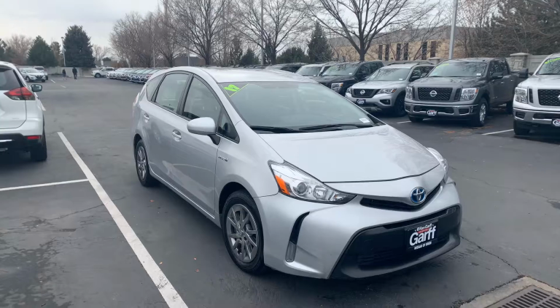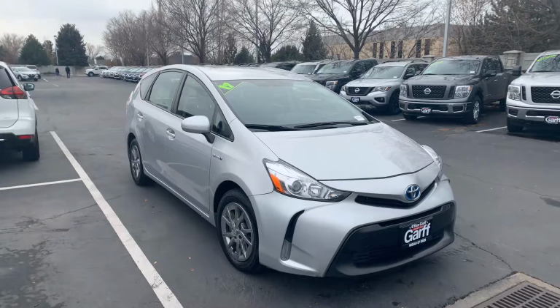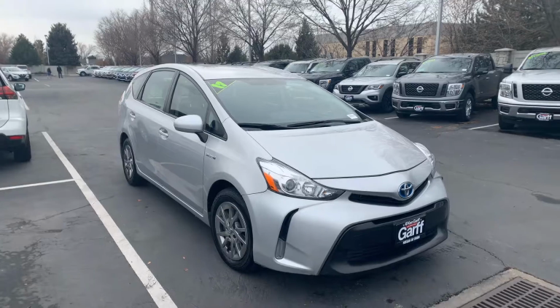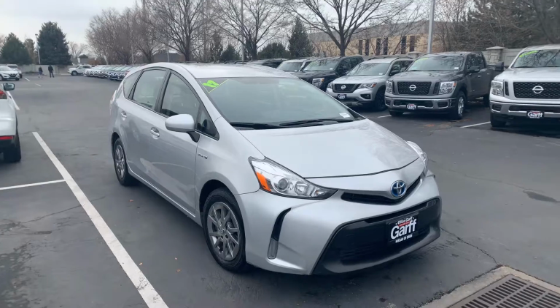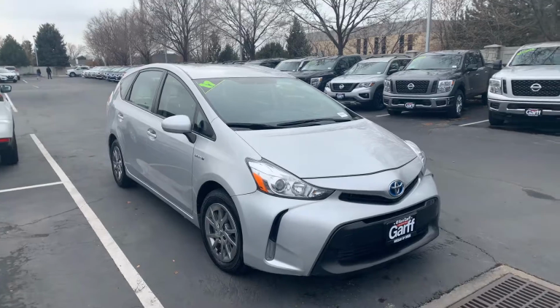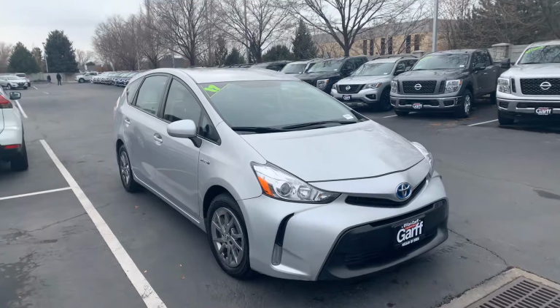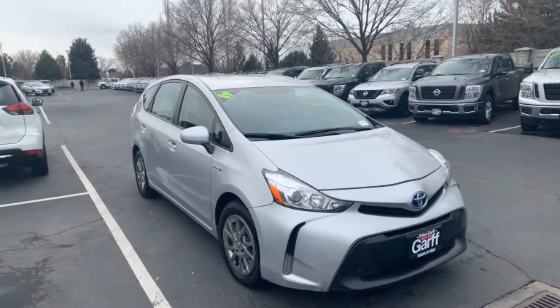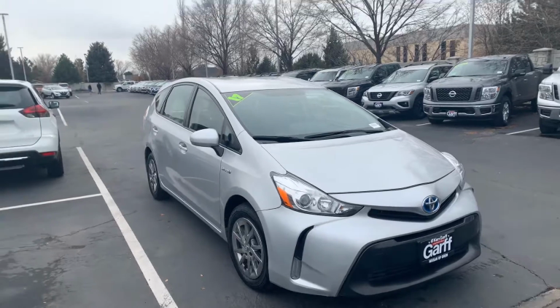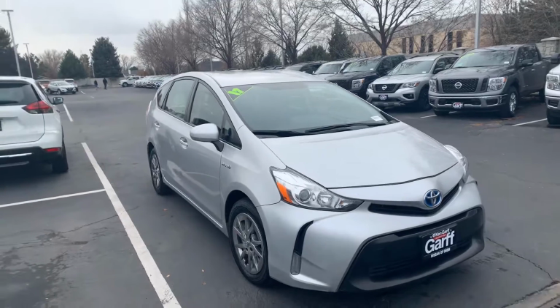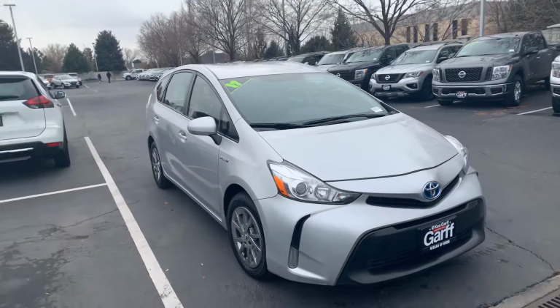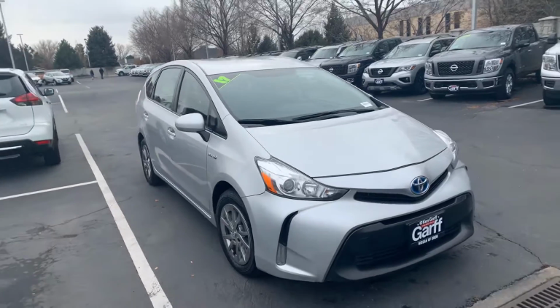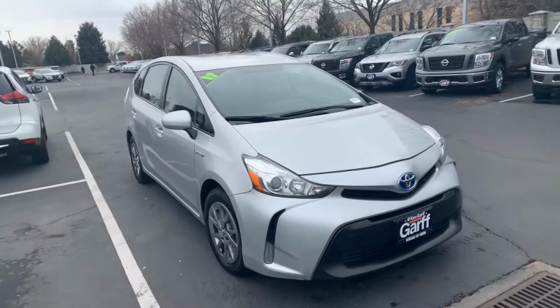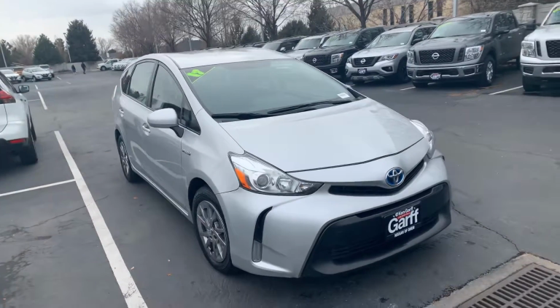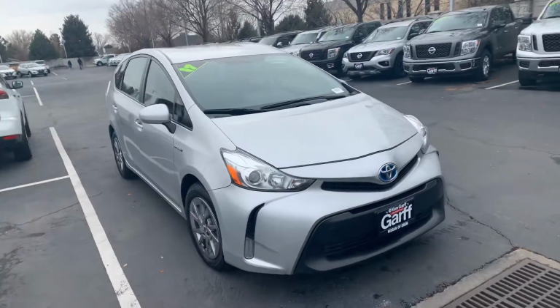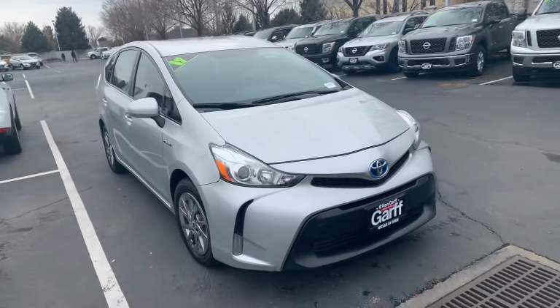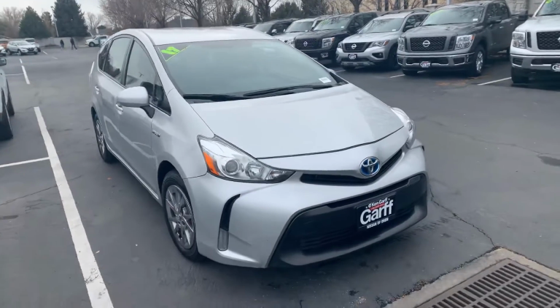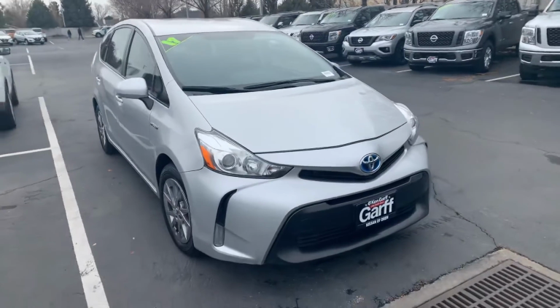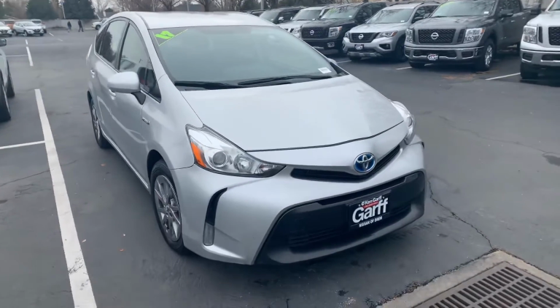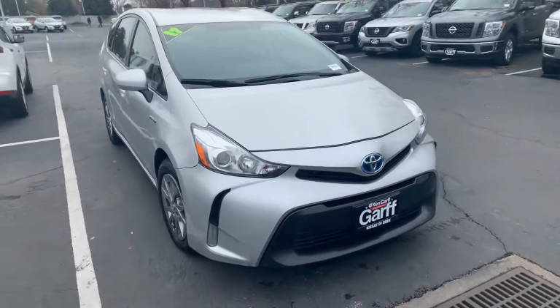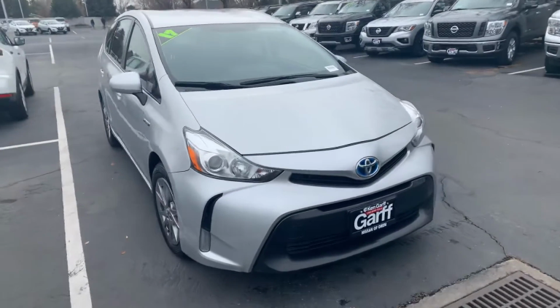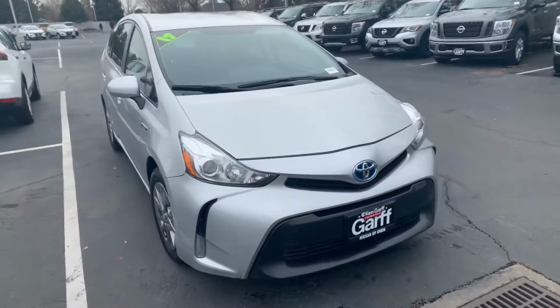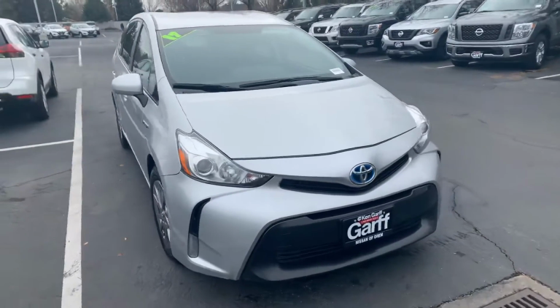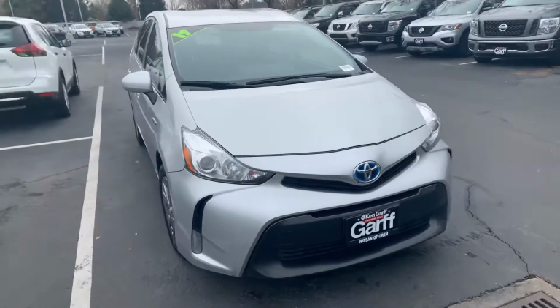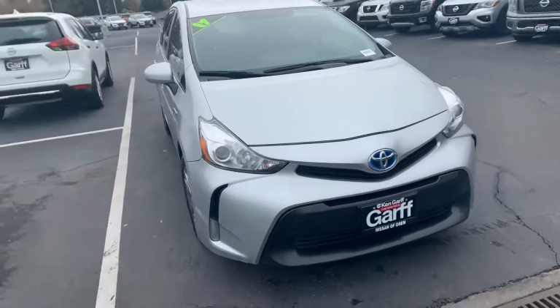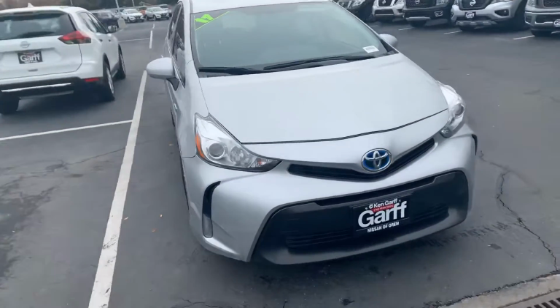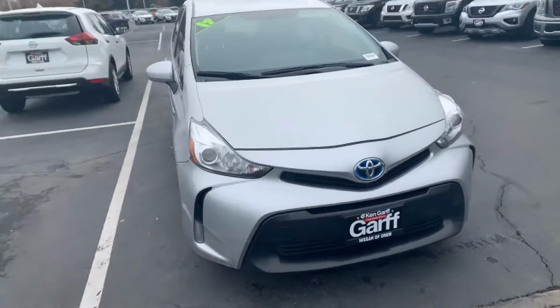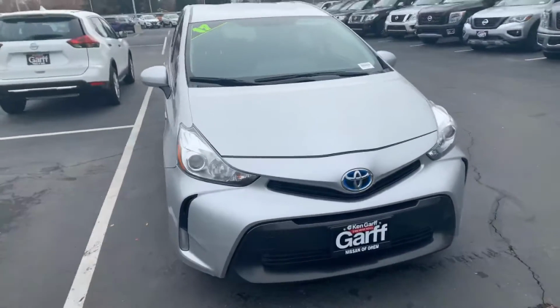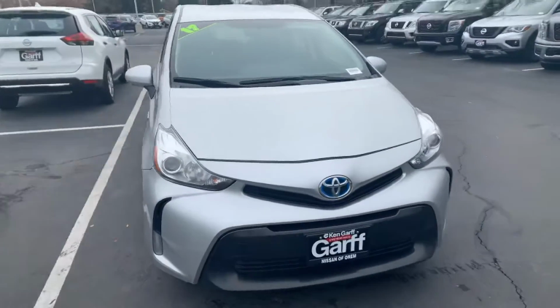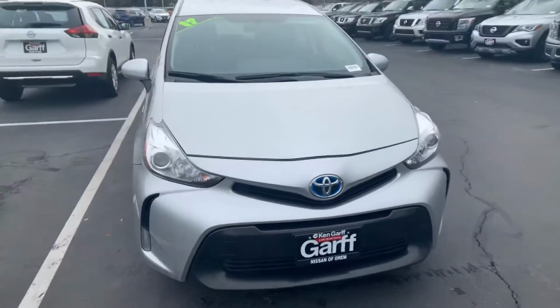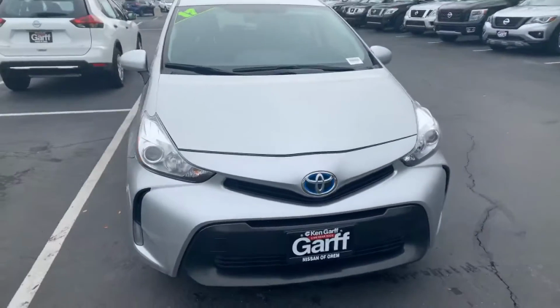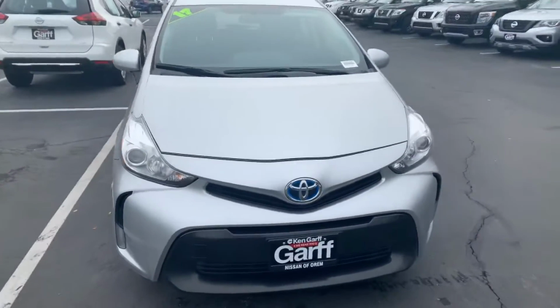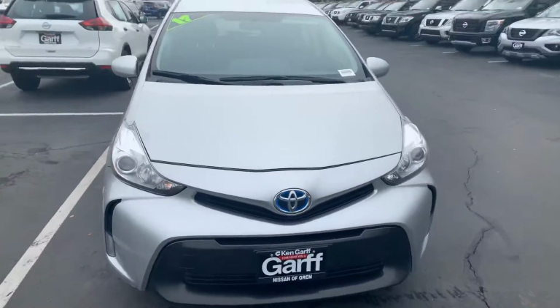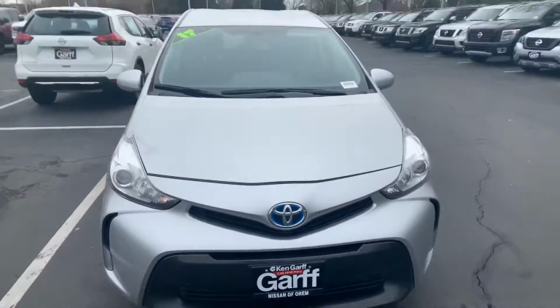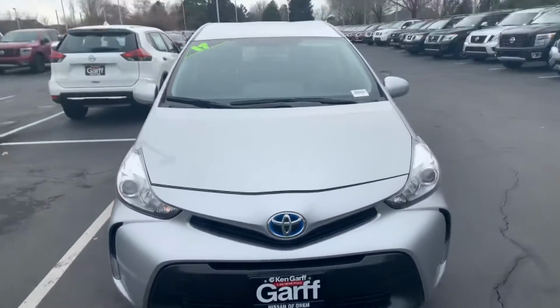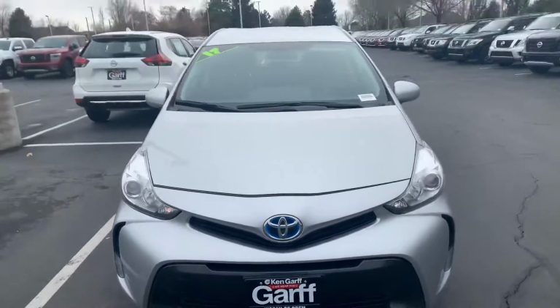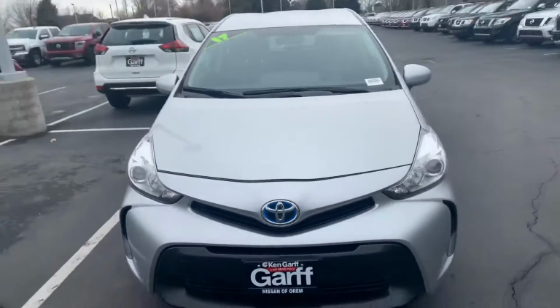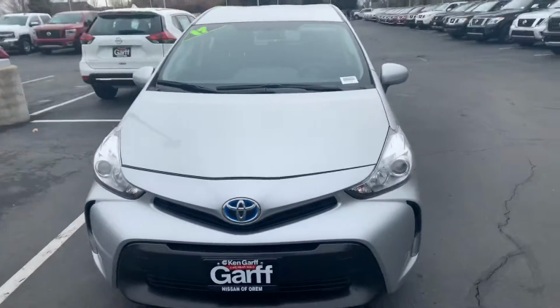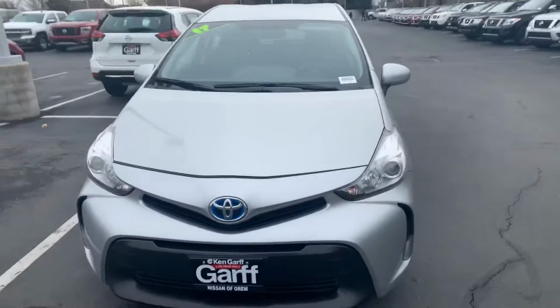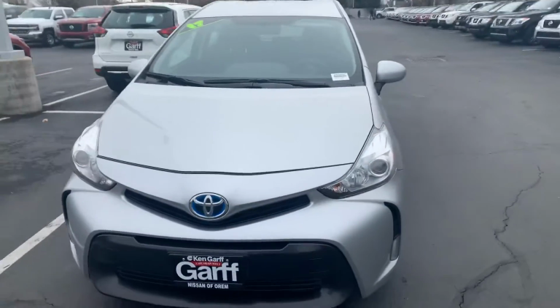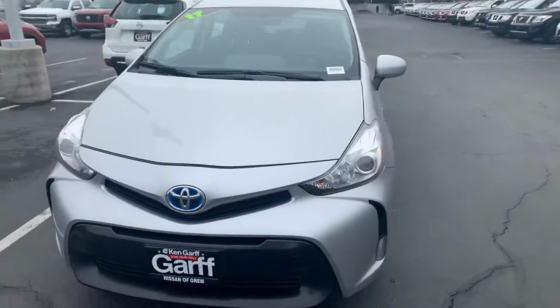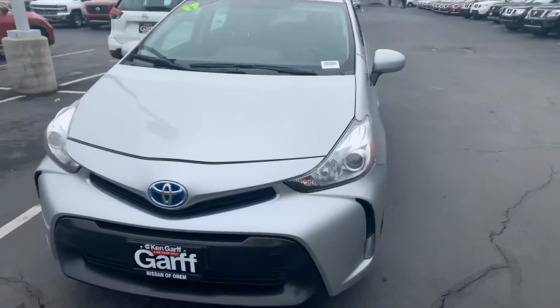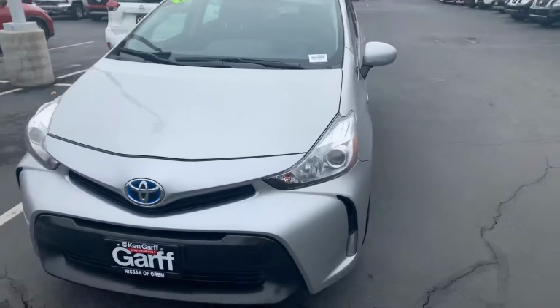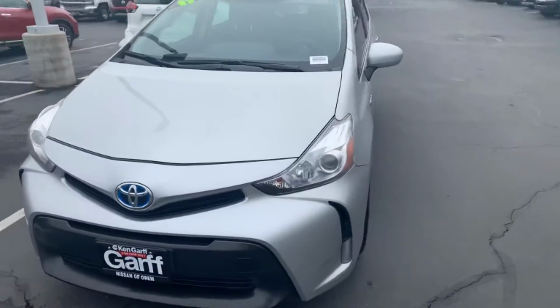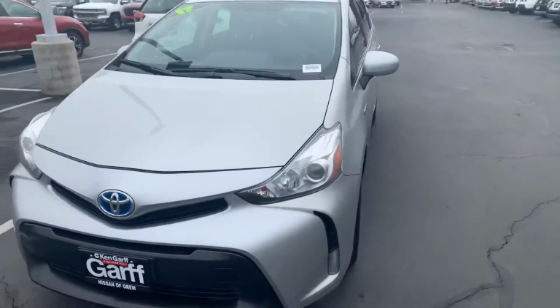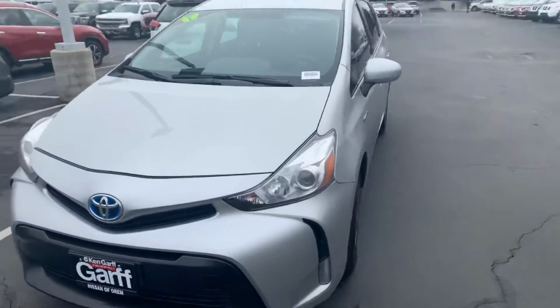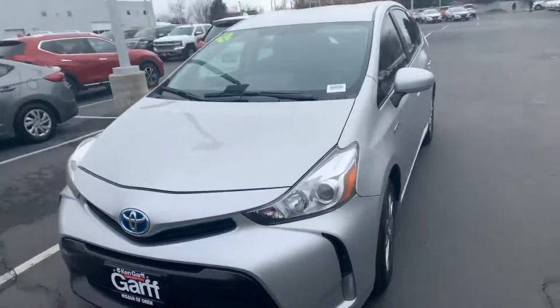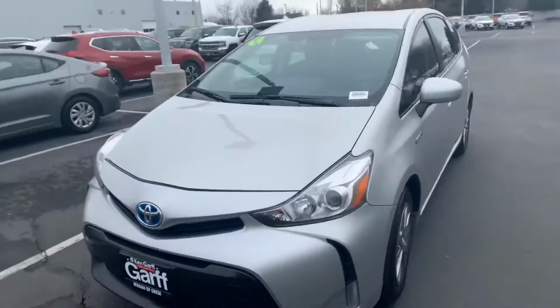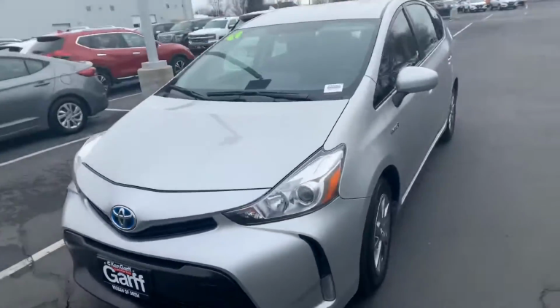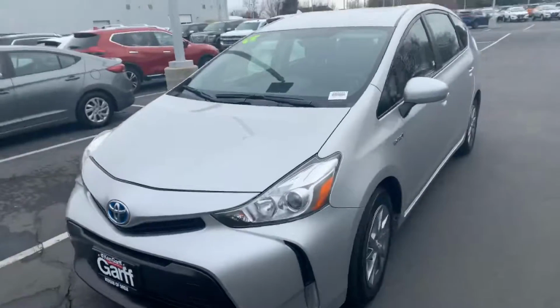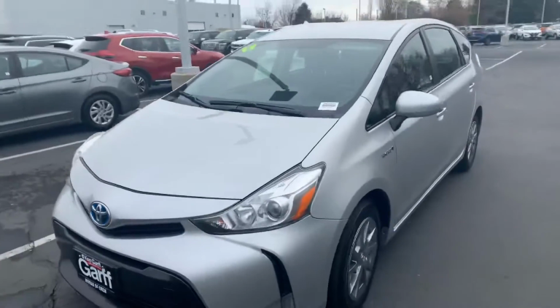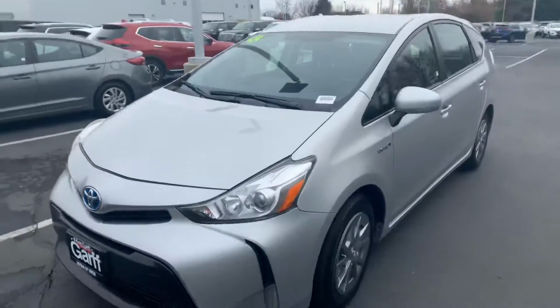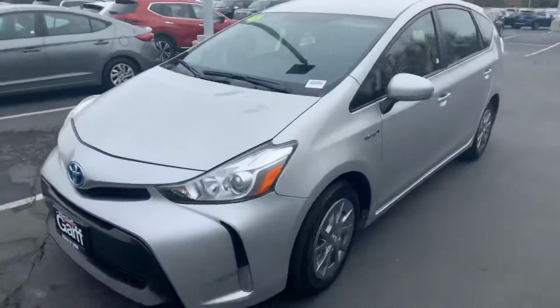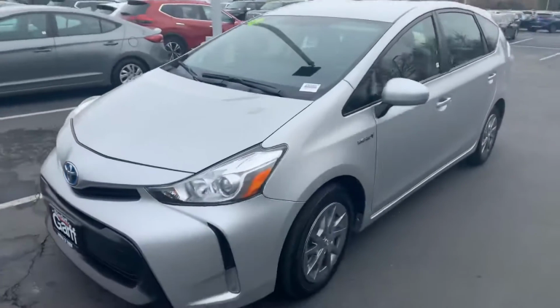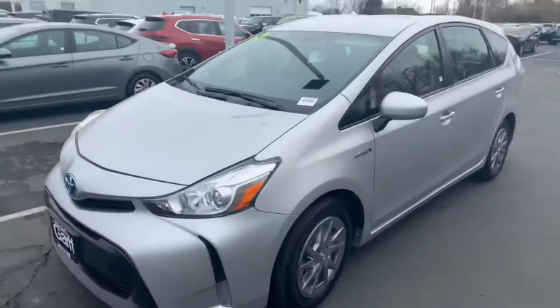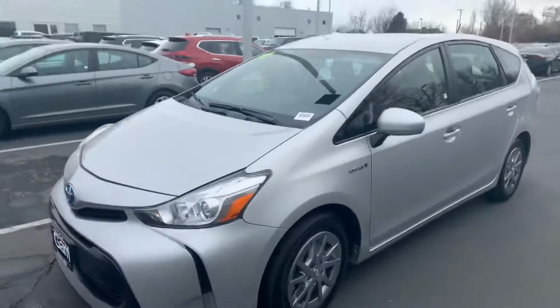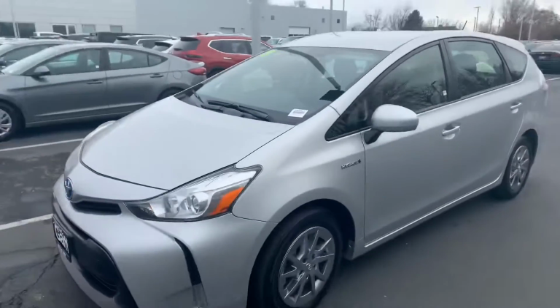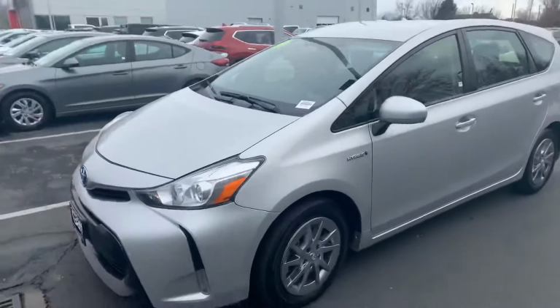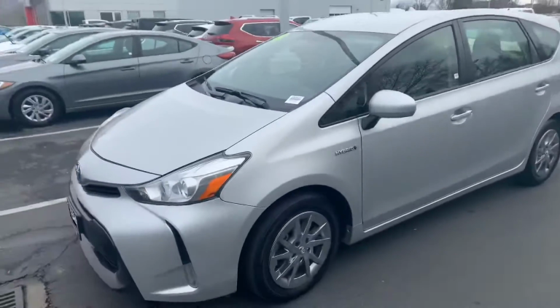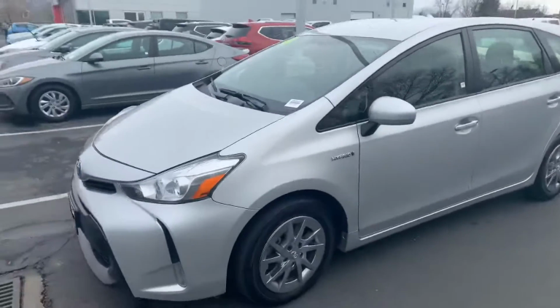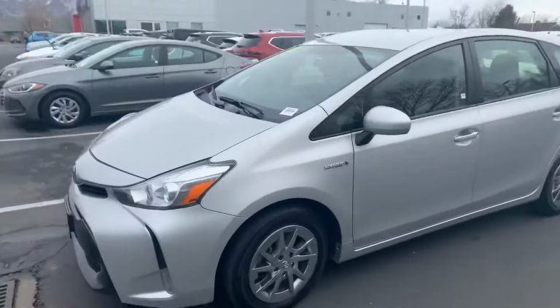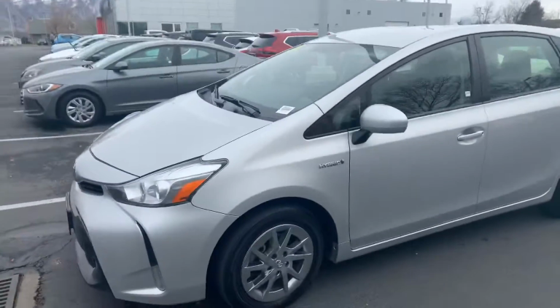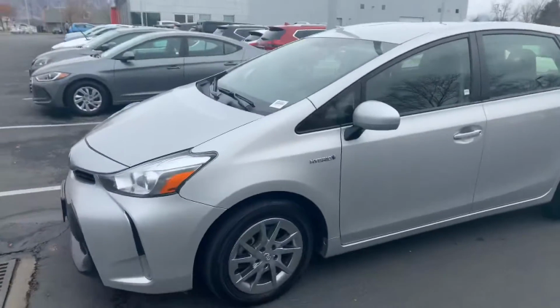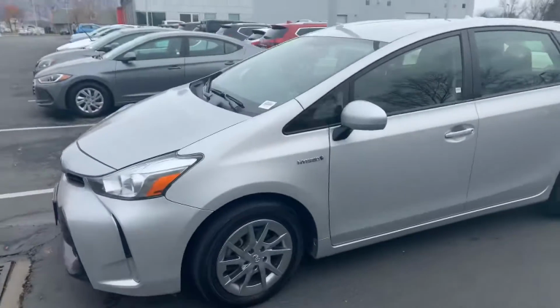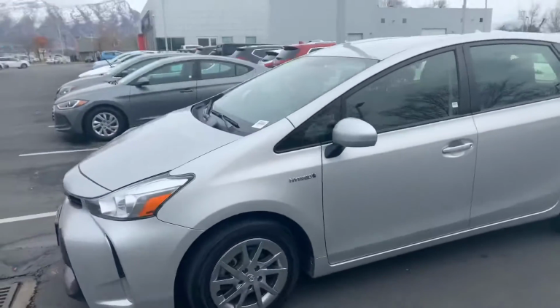I want to show you something super clean, super awesome. It's this 2017 Prius Hybrid.